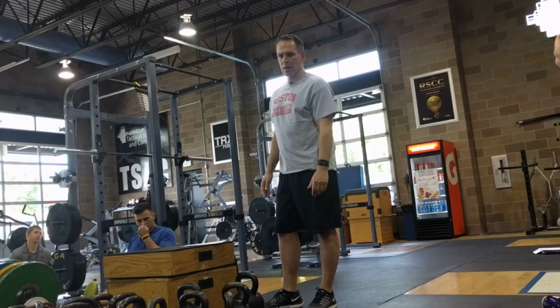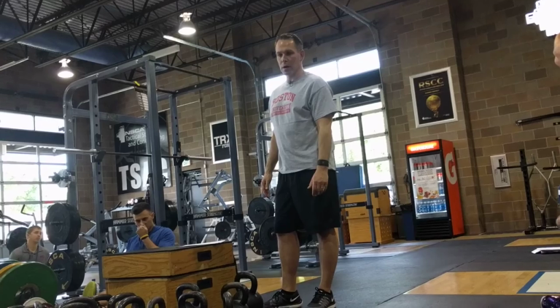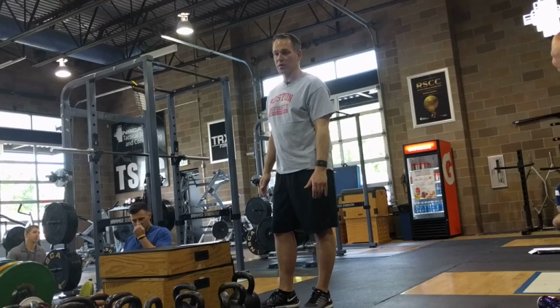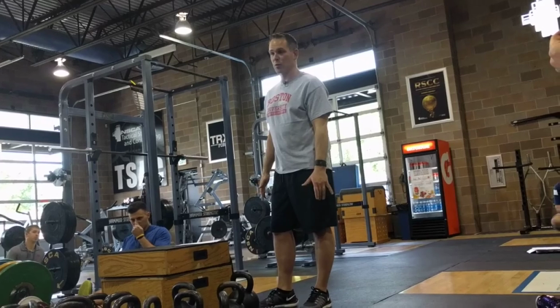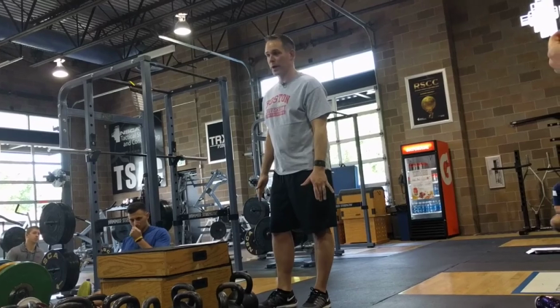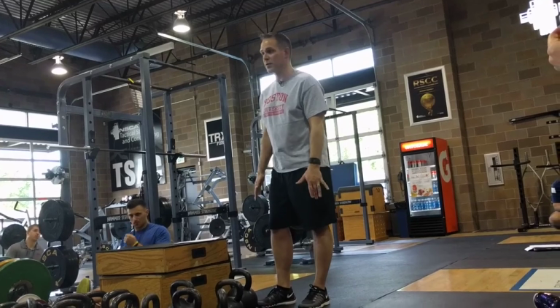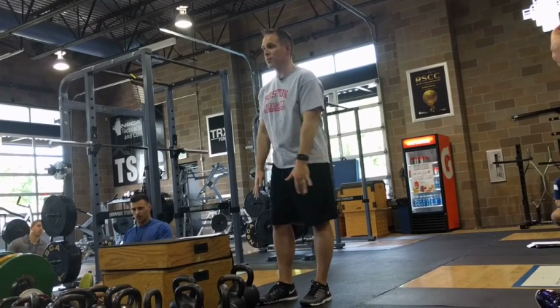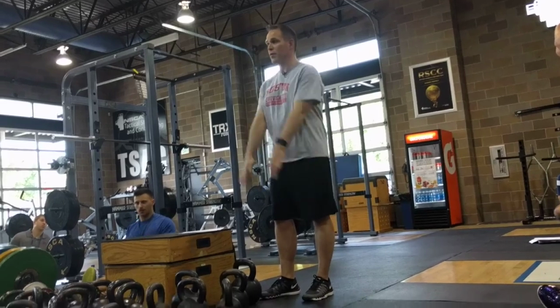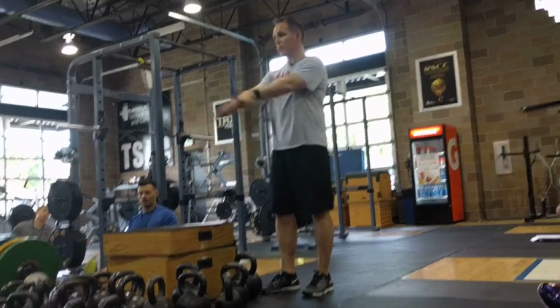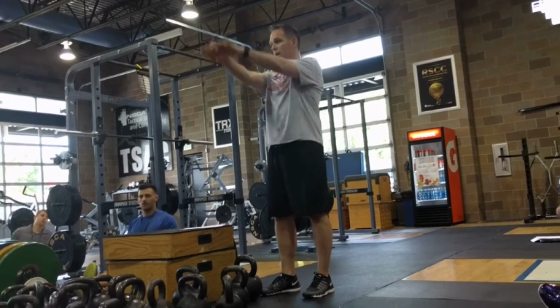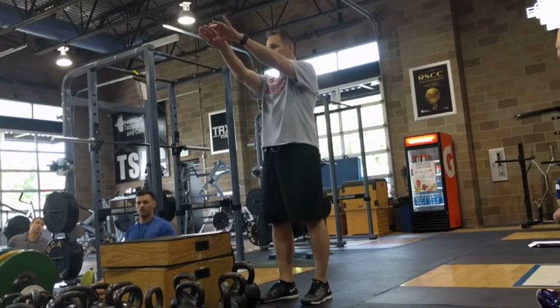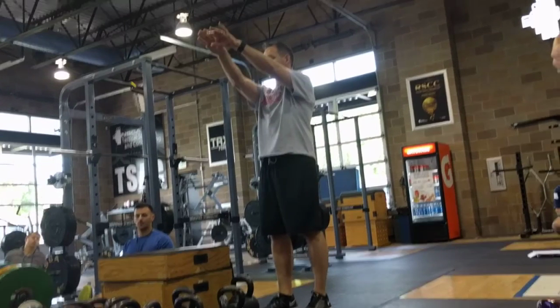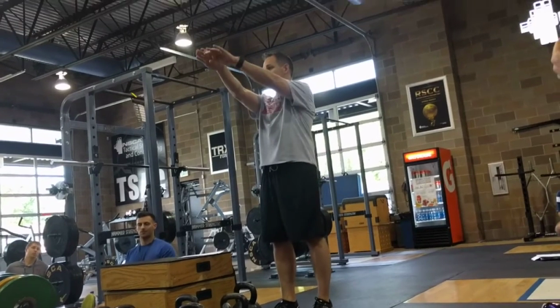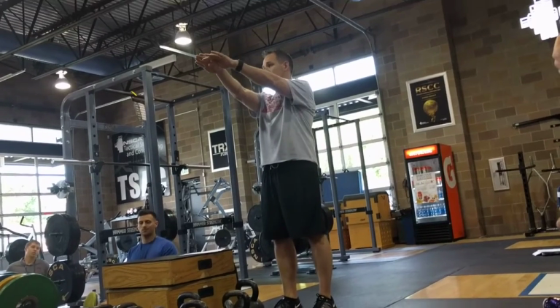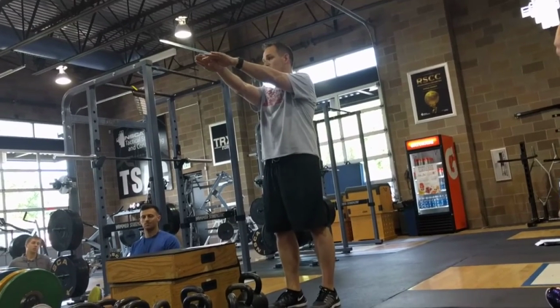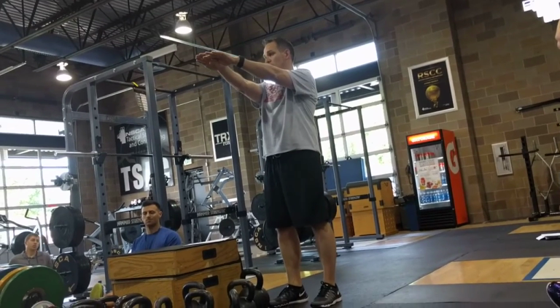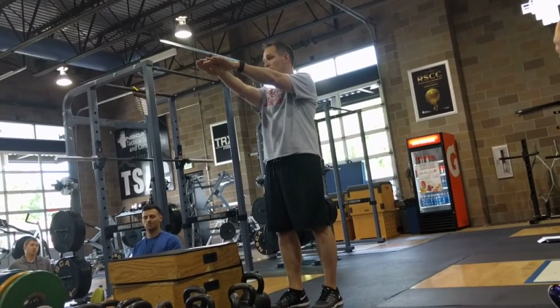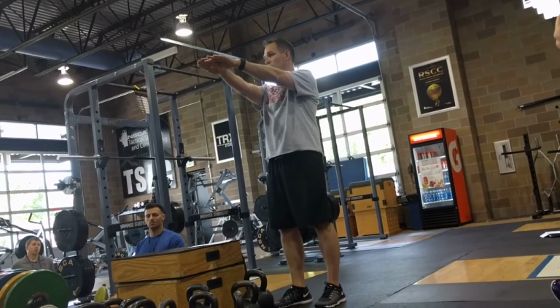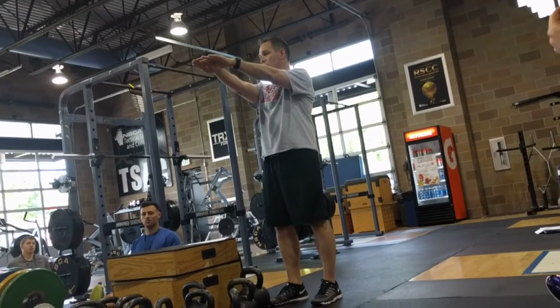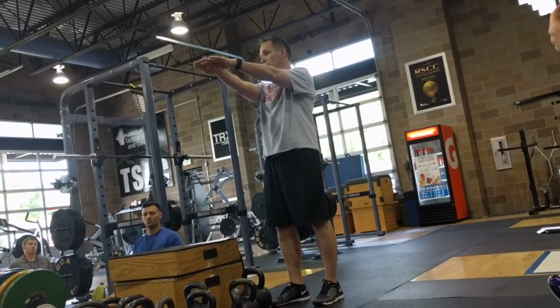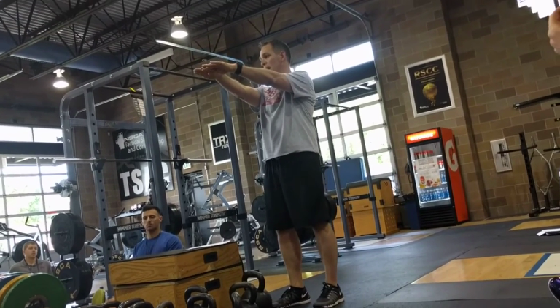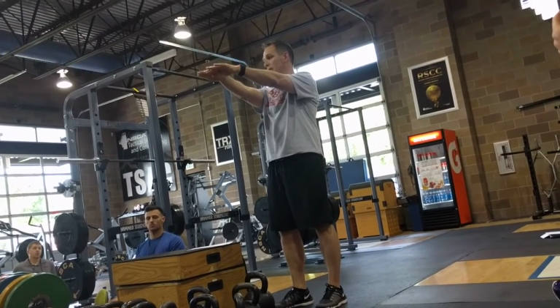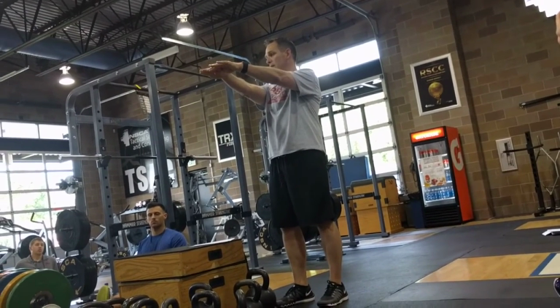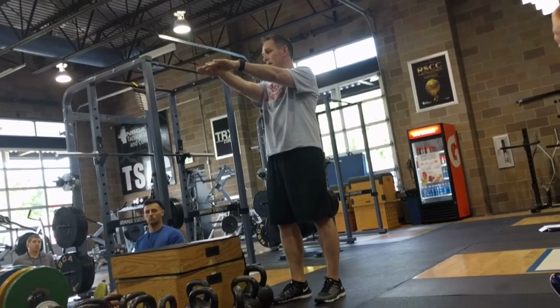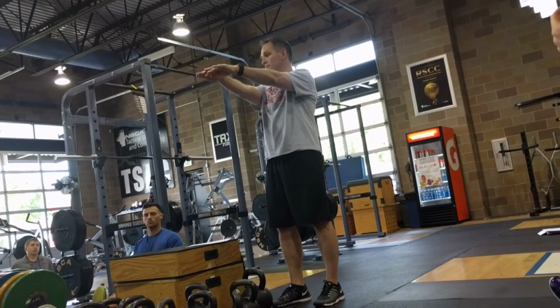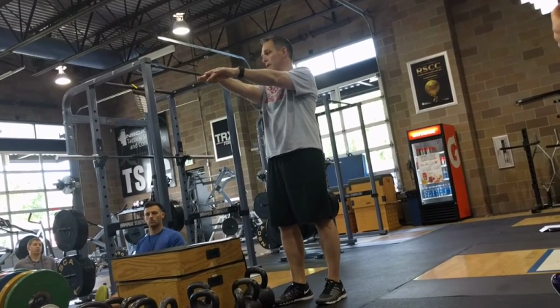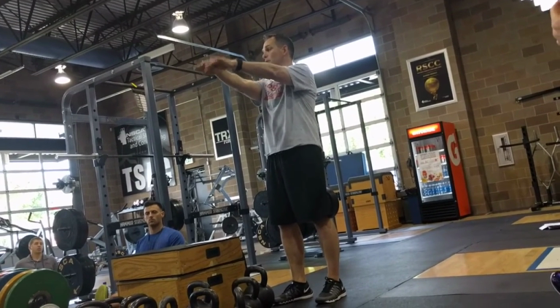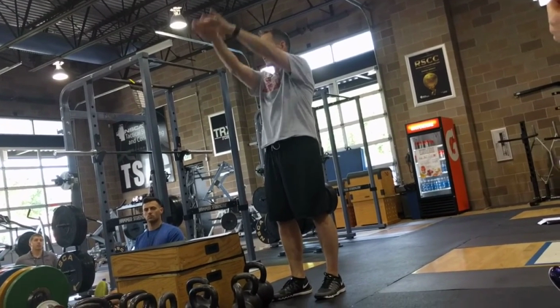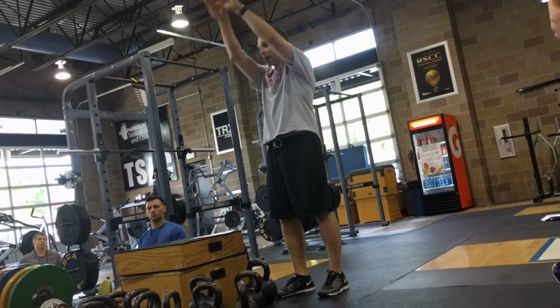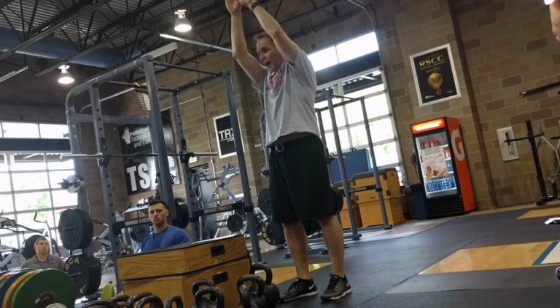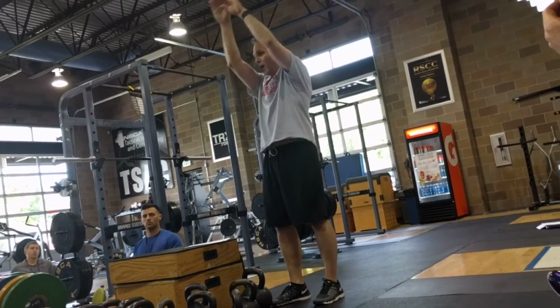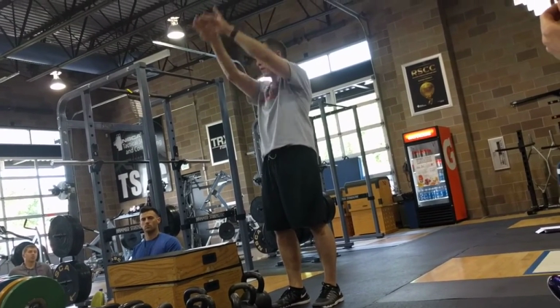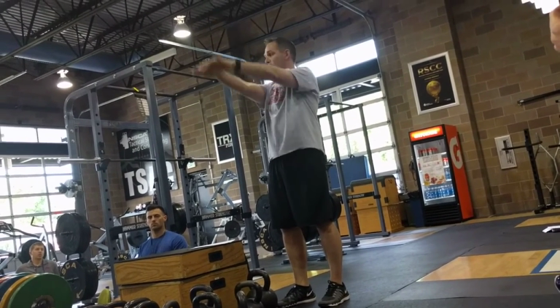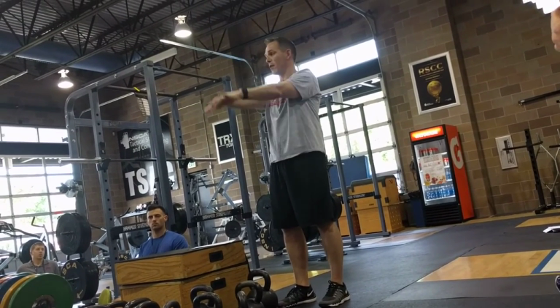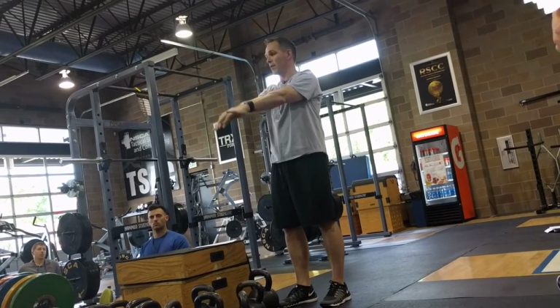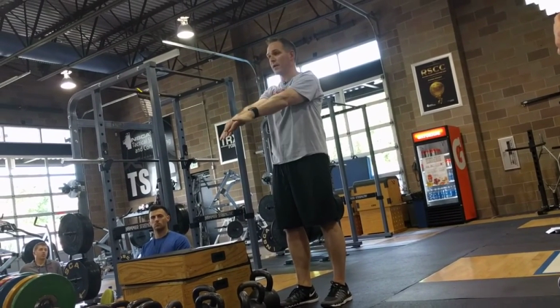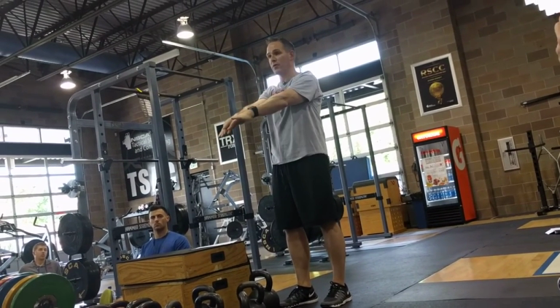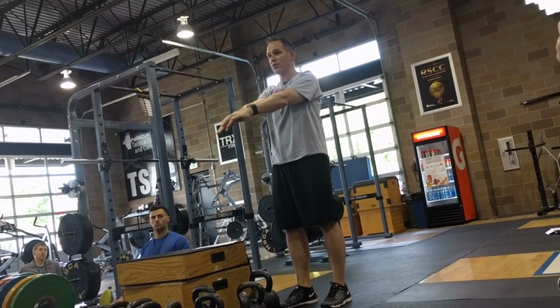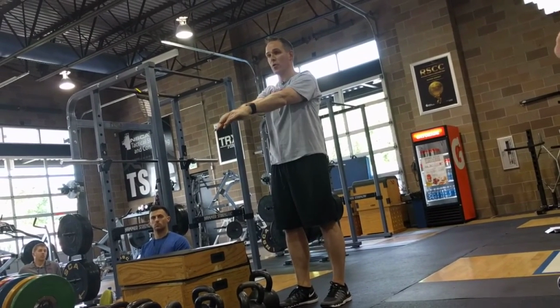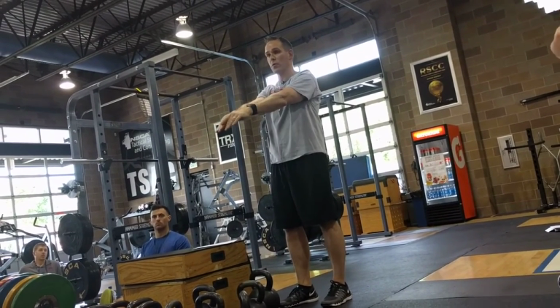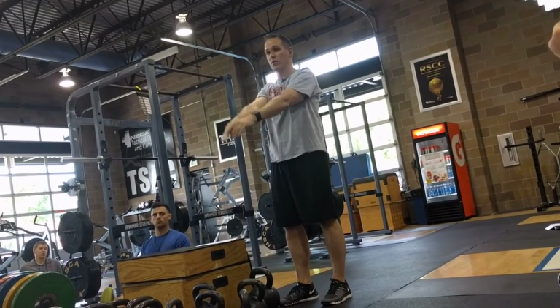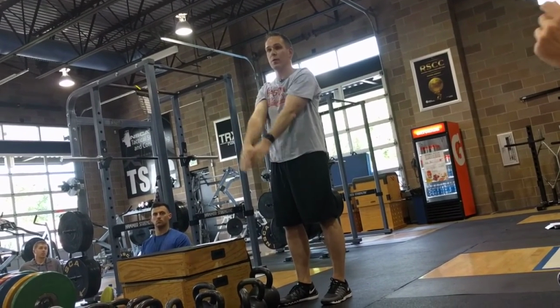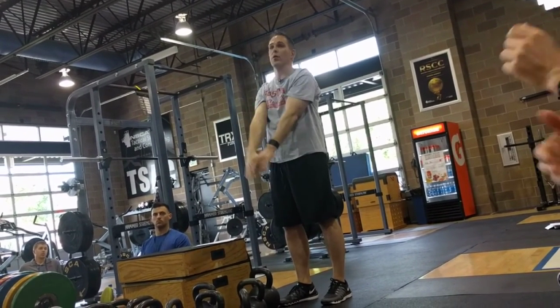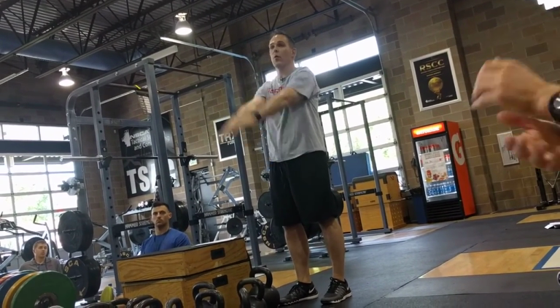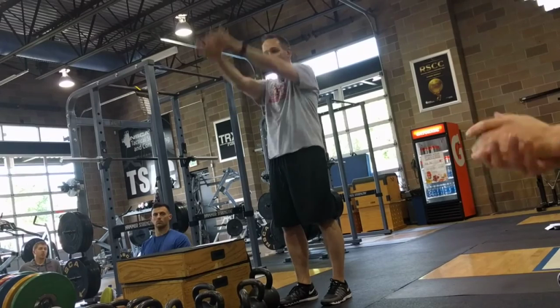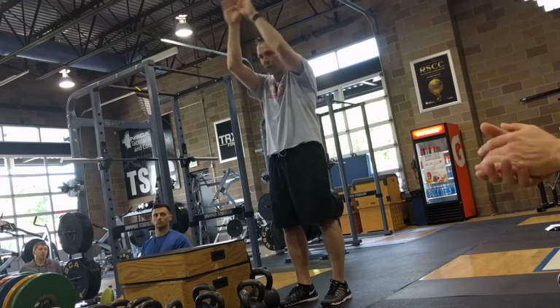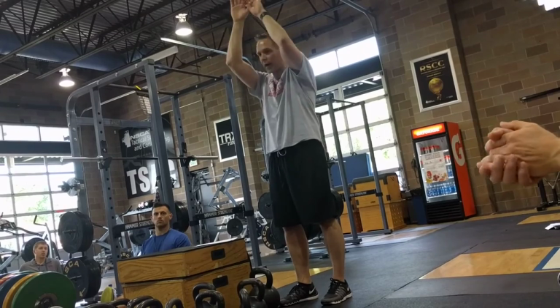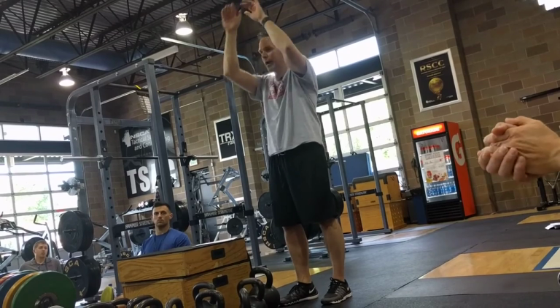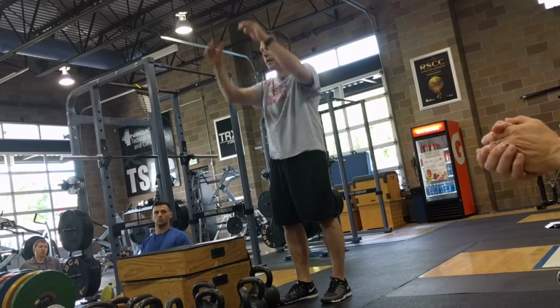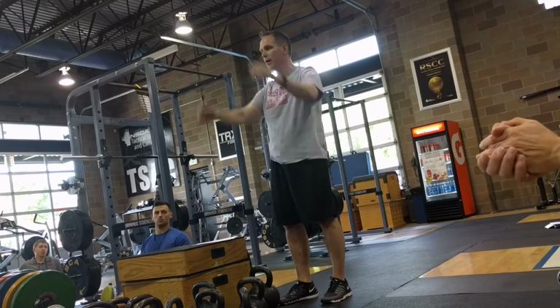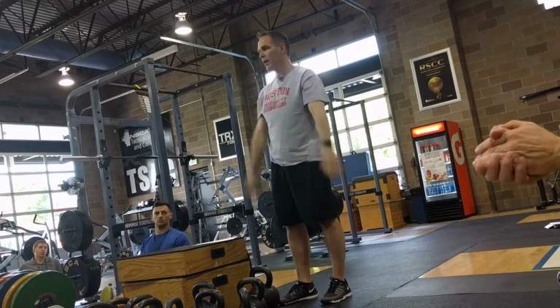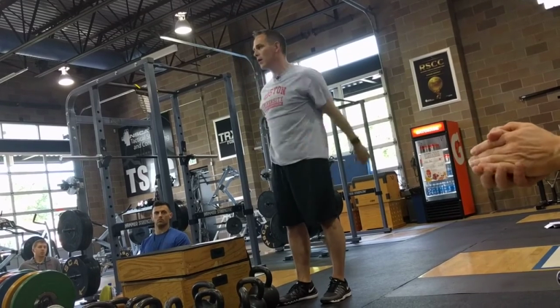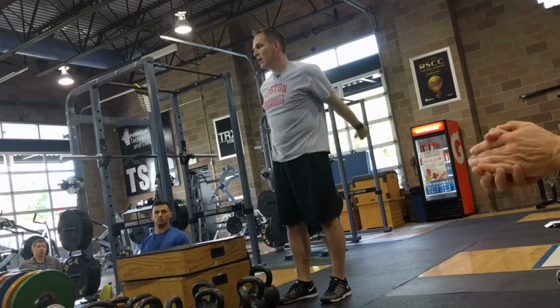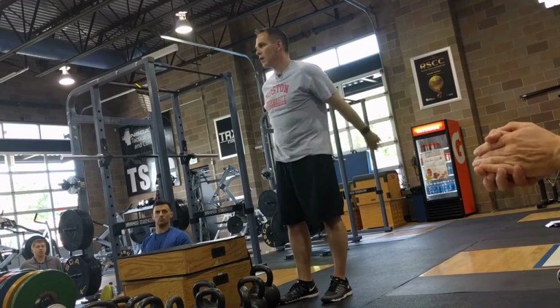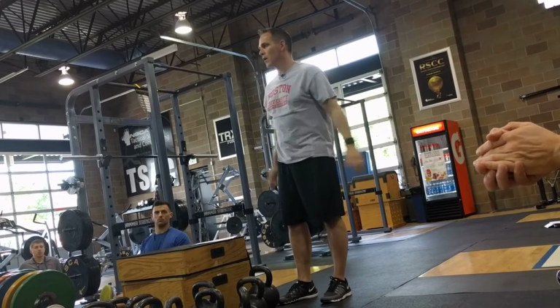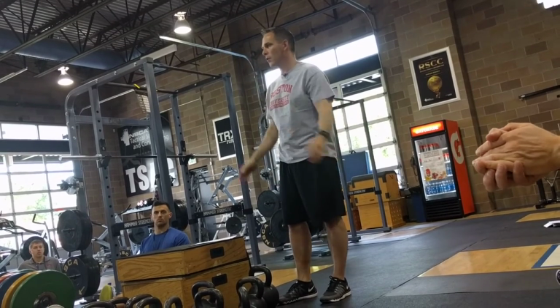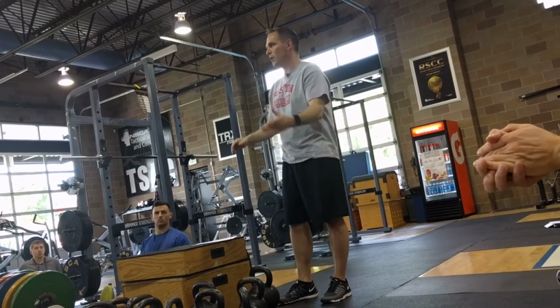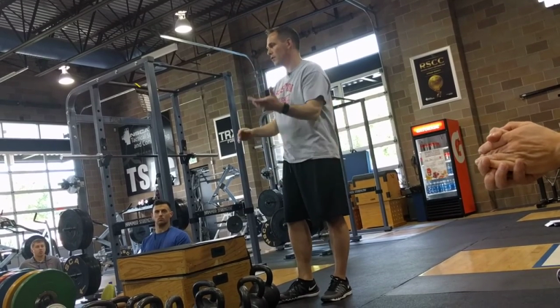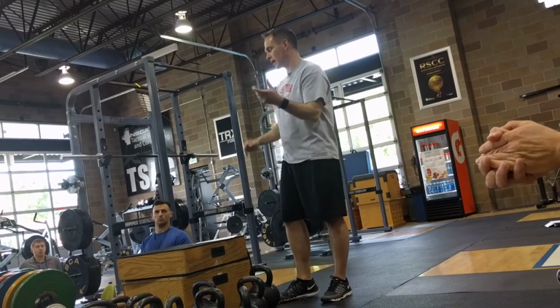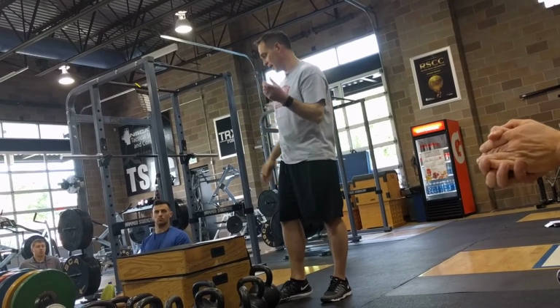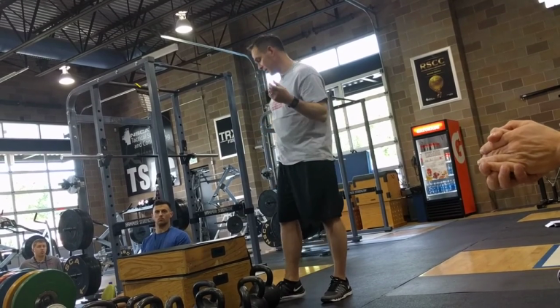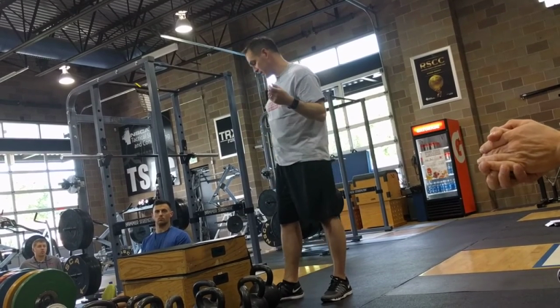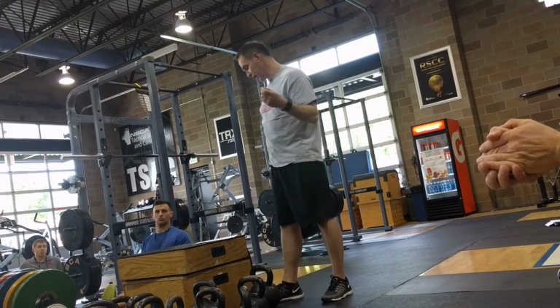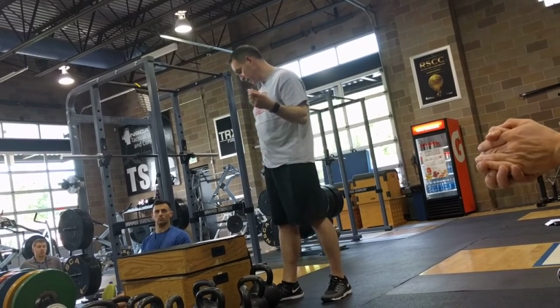Our swings are pretty much — they don't go as high, they don't go any higher than our shoulders. We don't go overhead. We try to keep it safe.